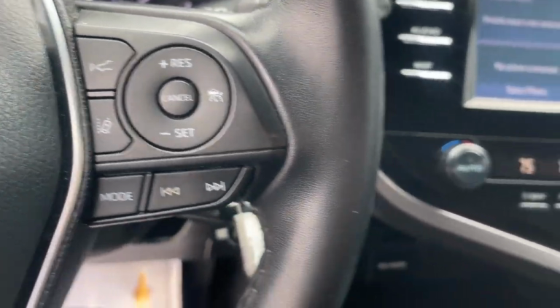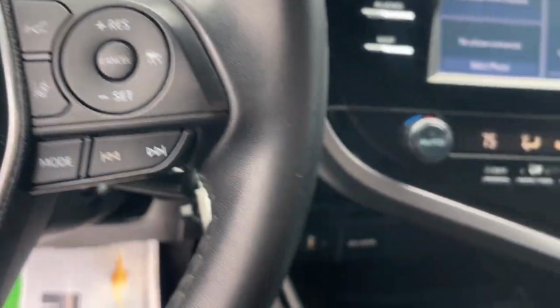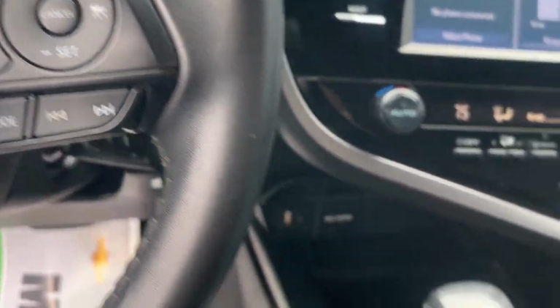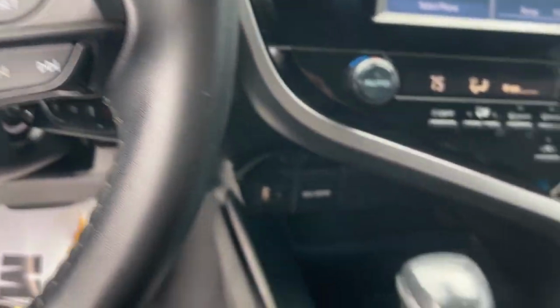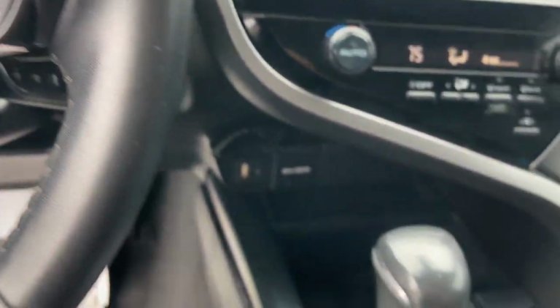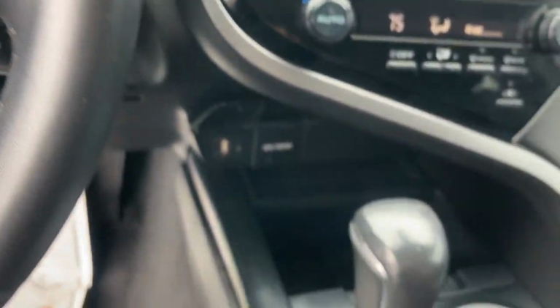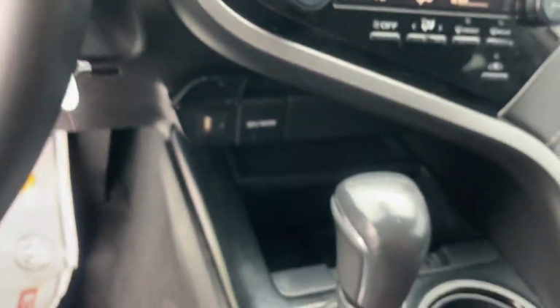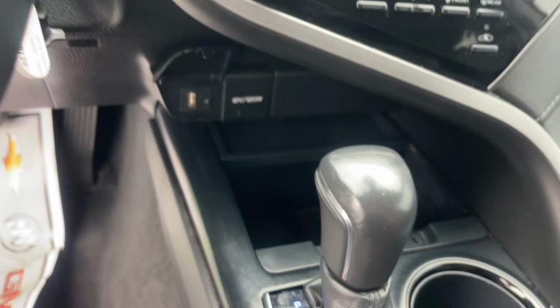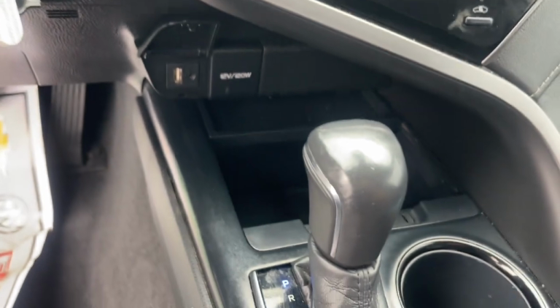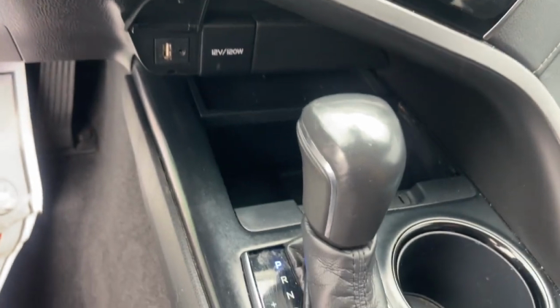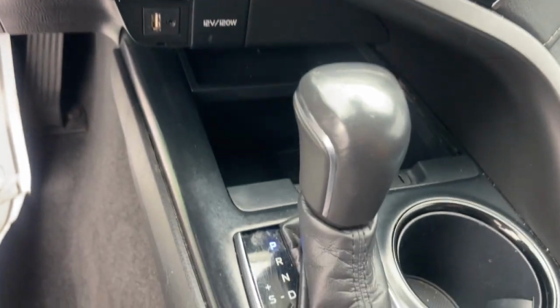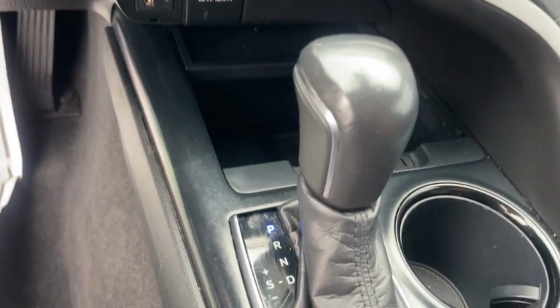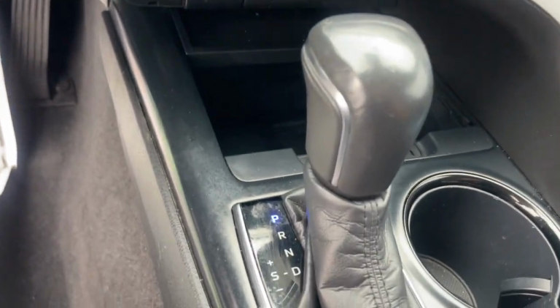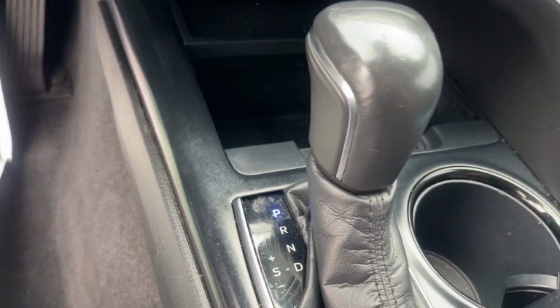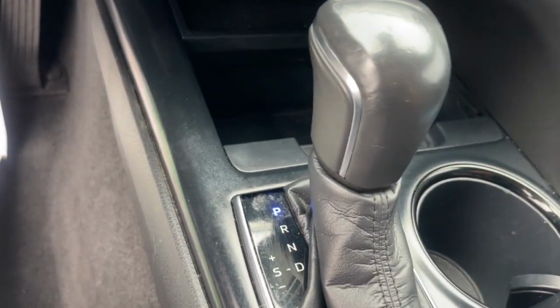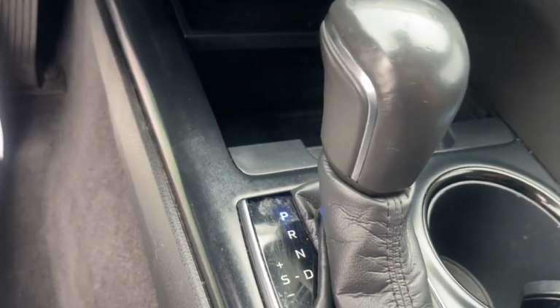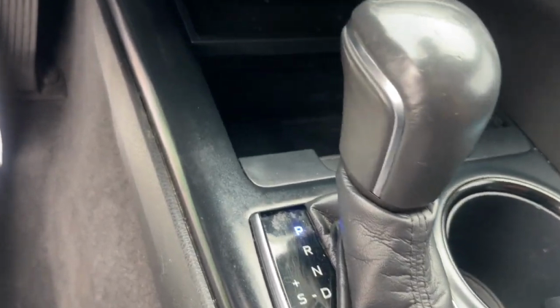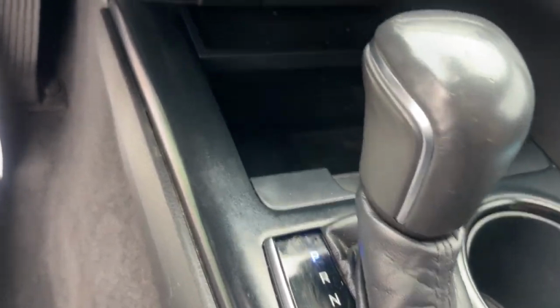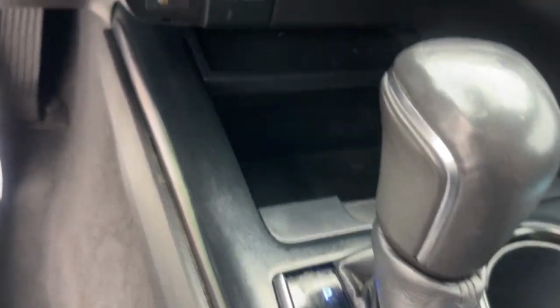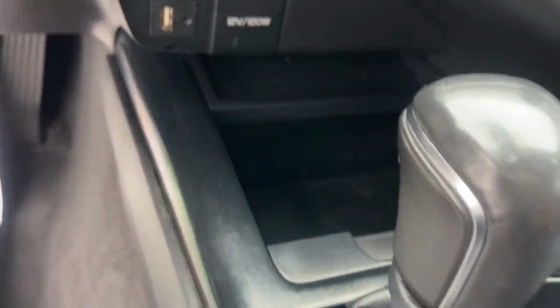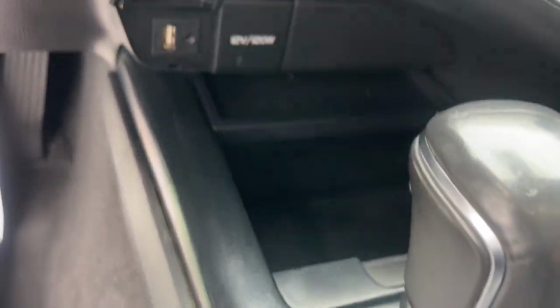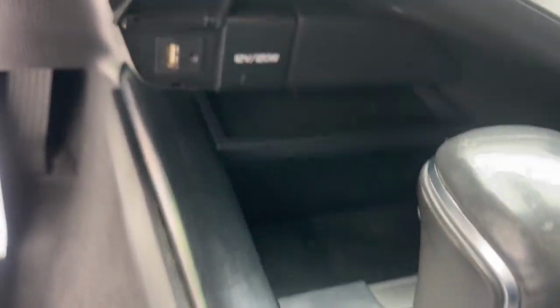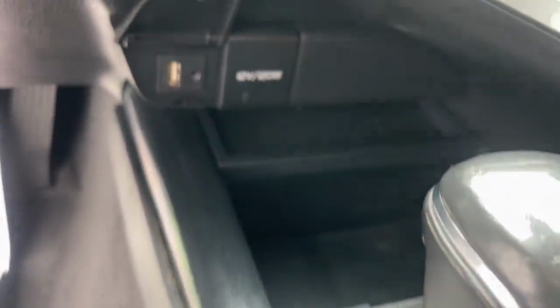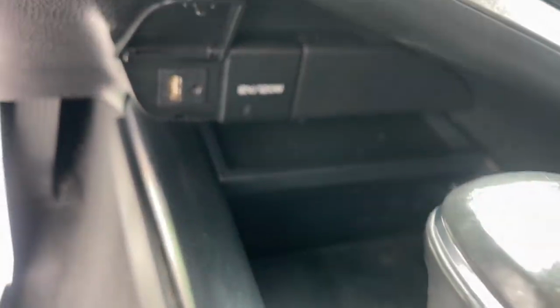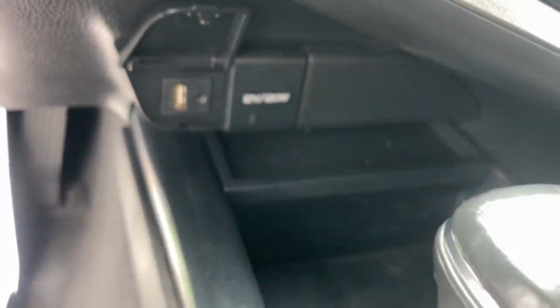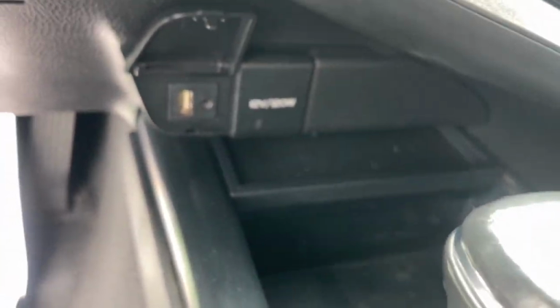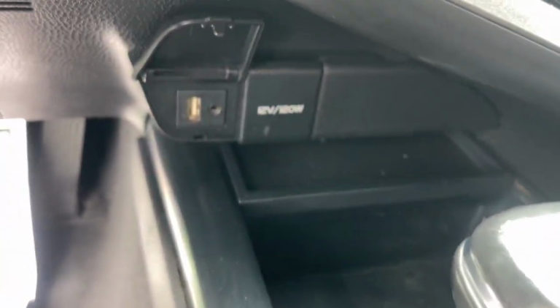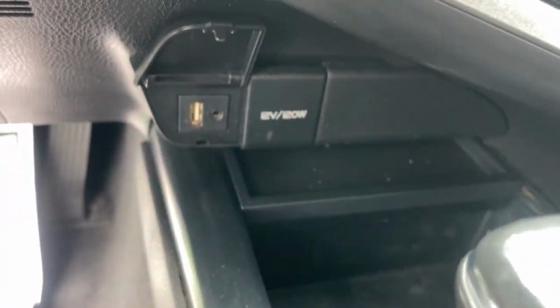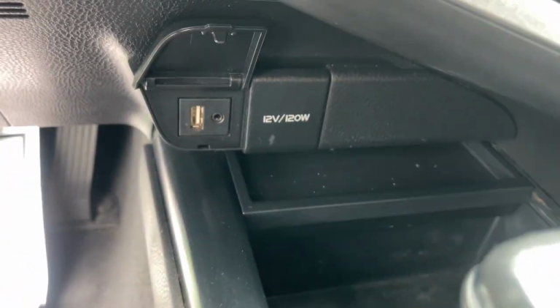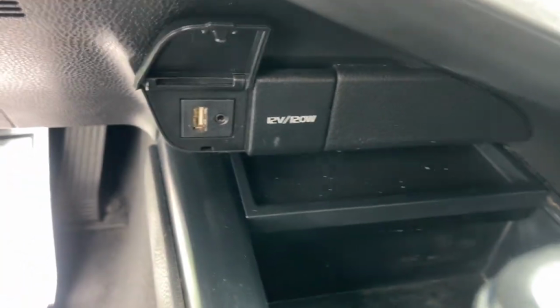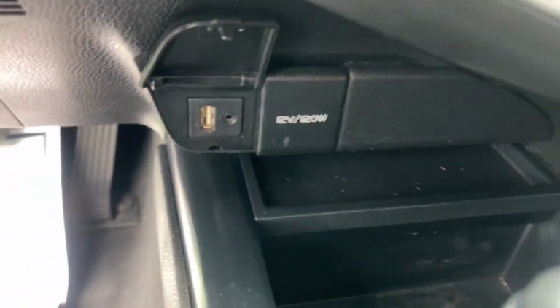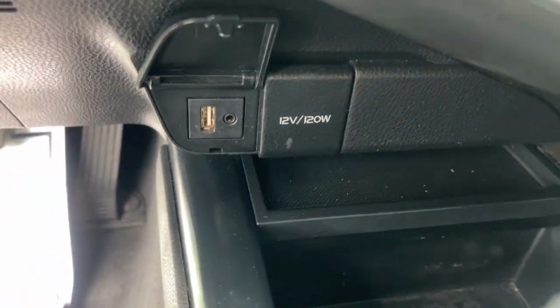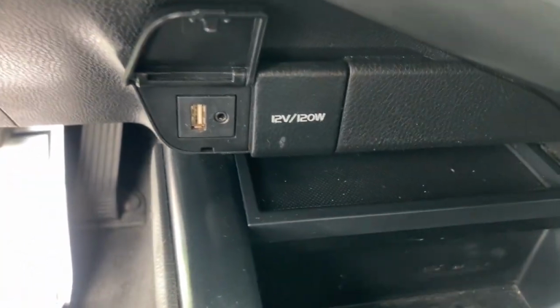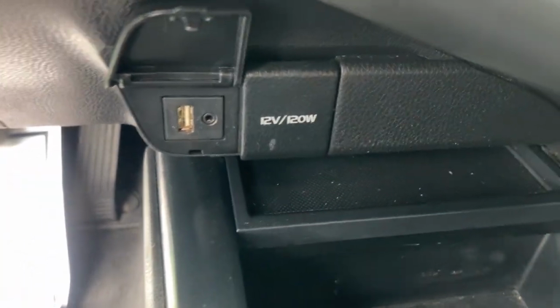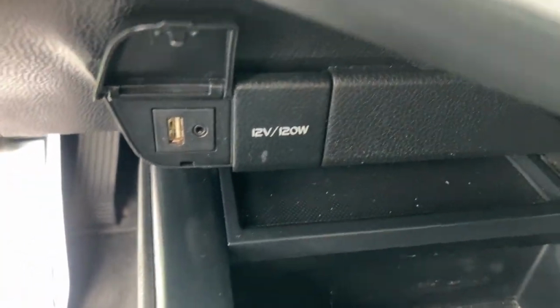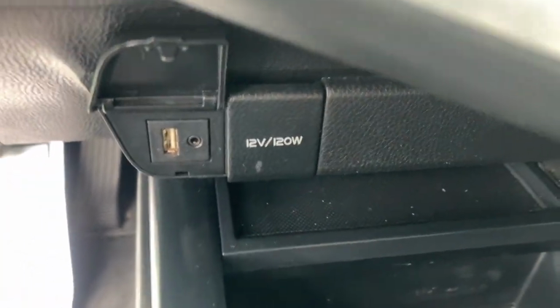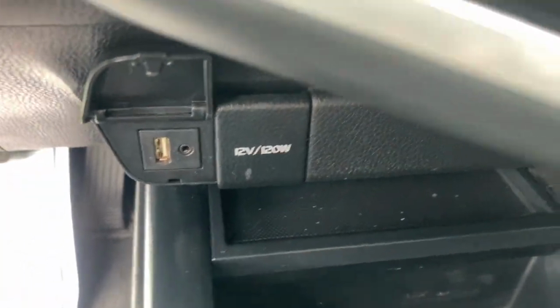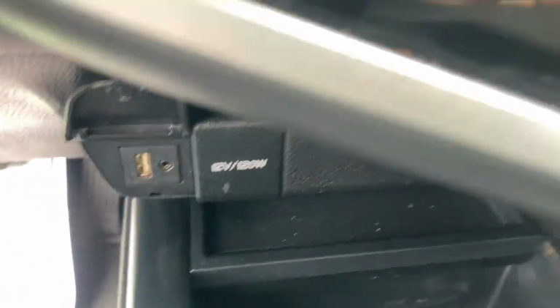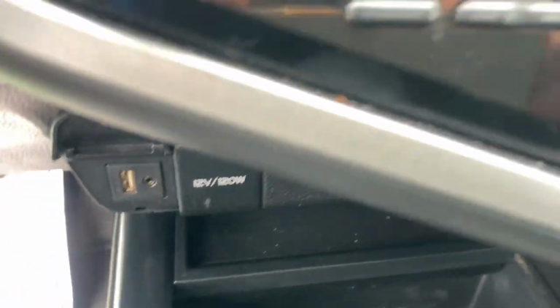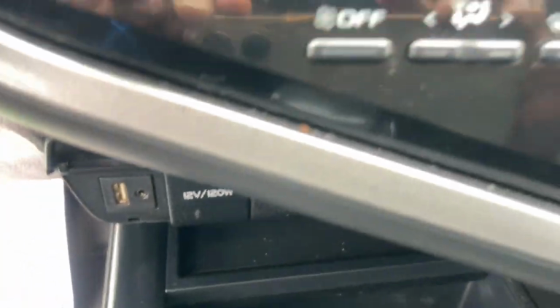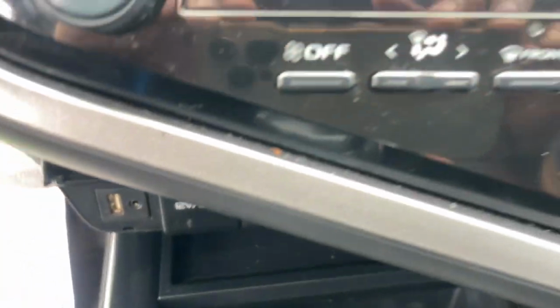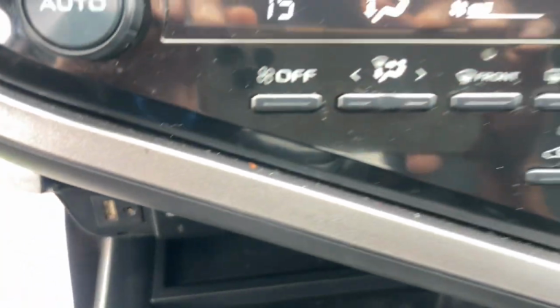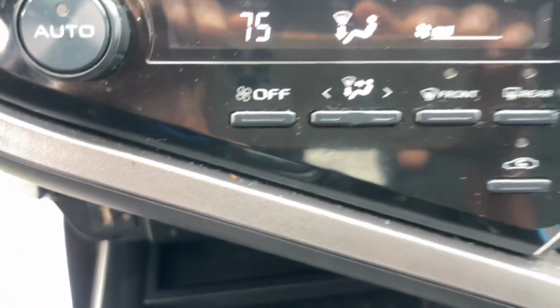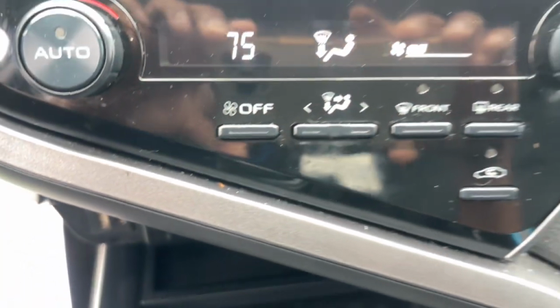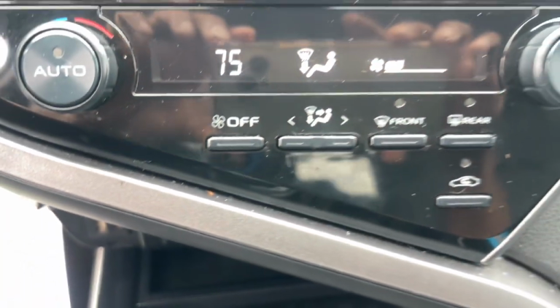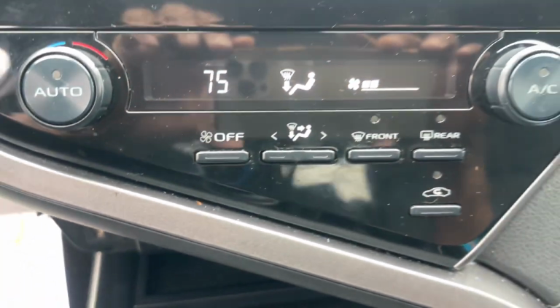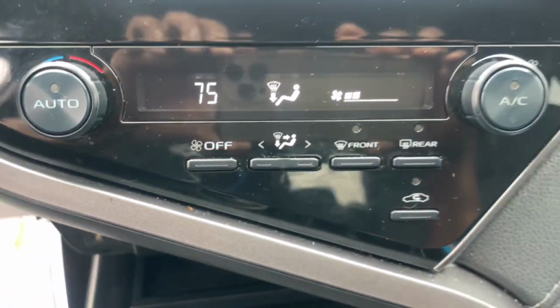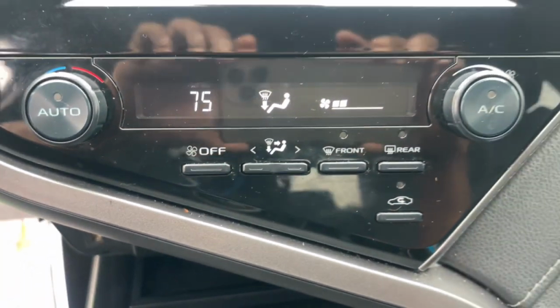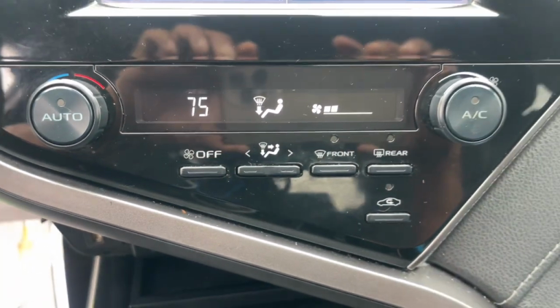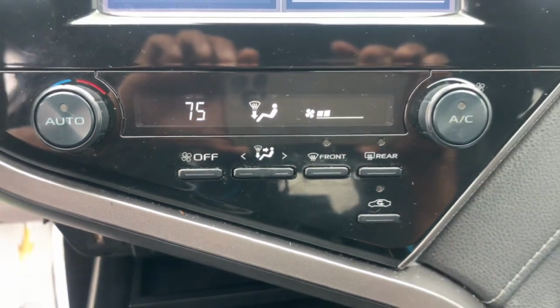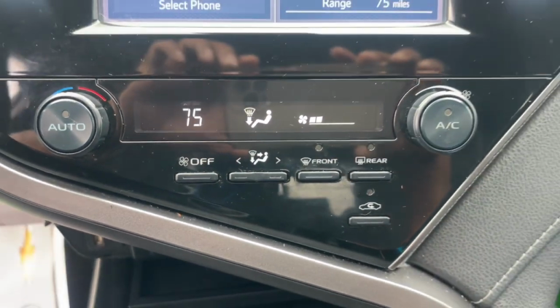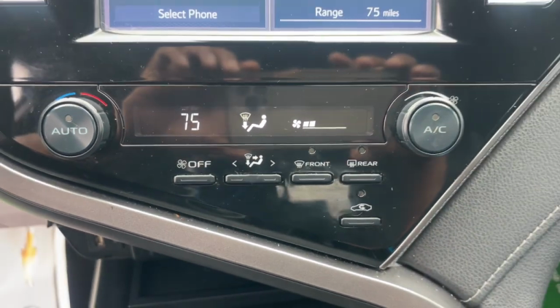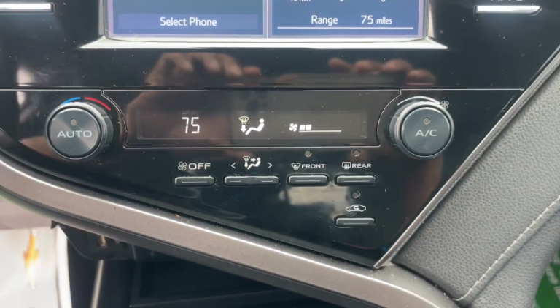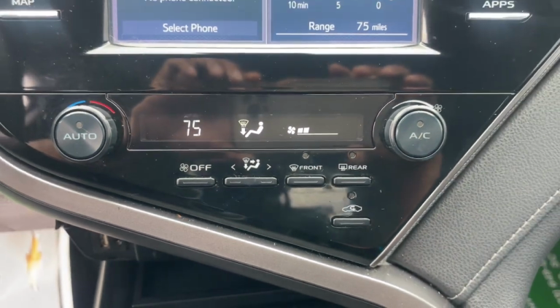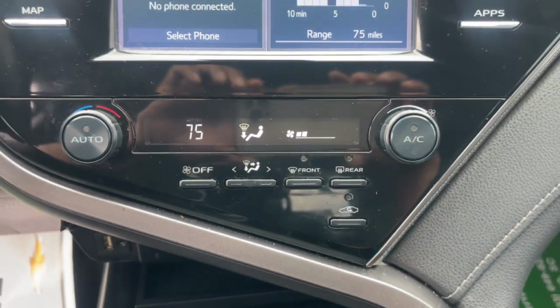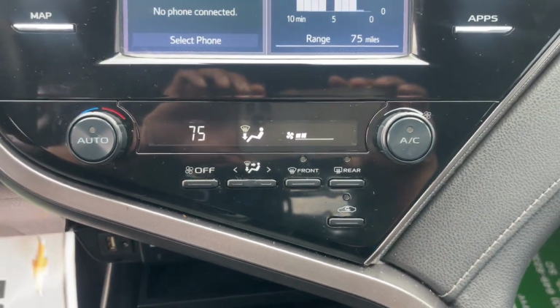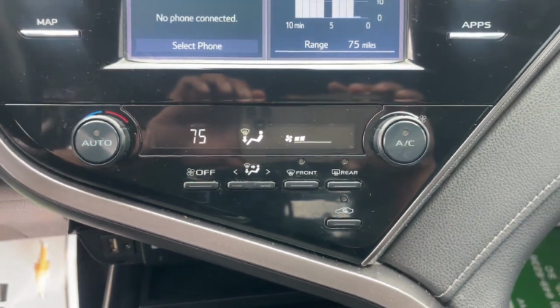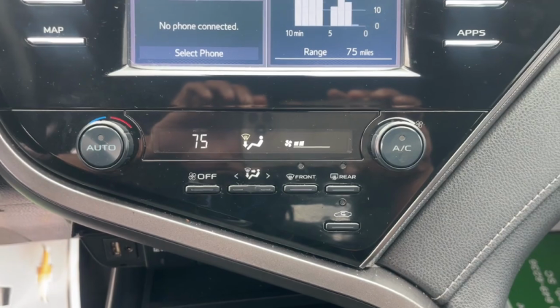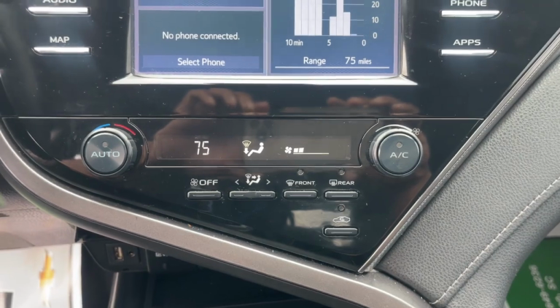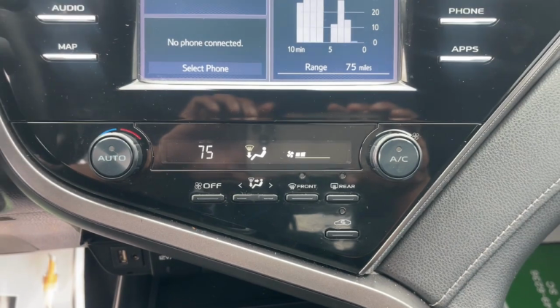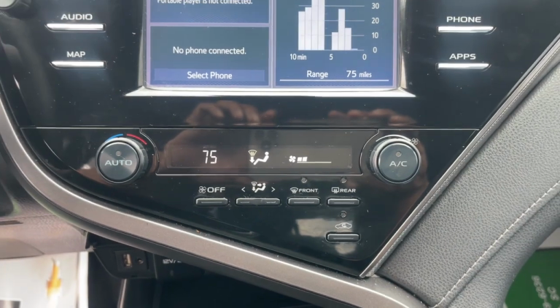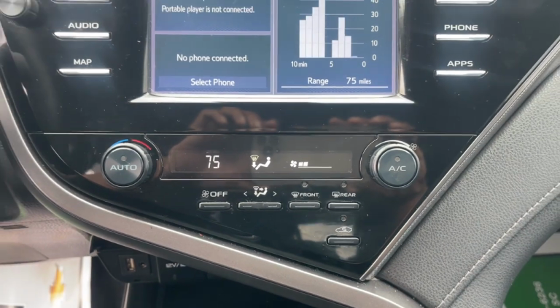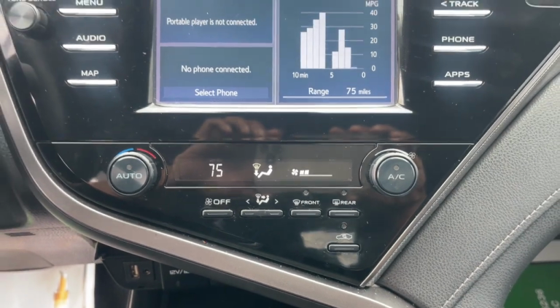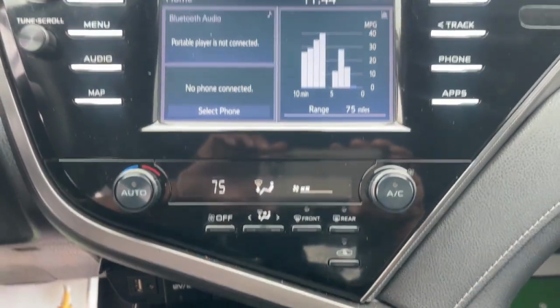Aluminum wheels, heated front seat, alarm, steering wheel audio controls, and power driver's seat.